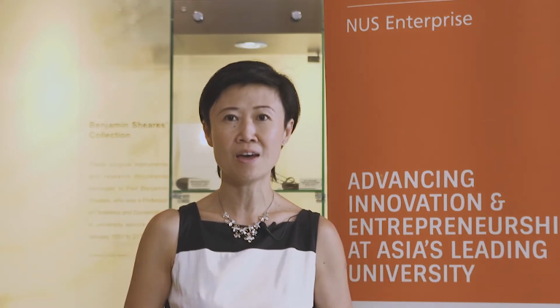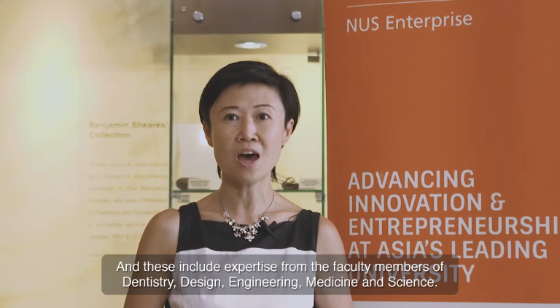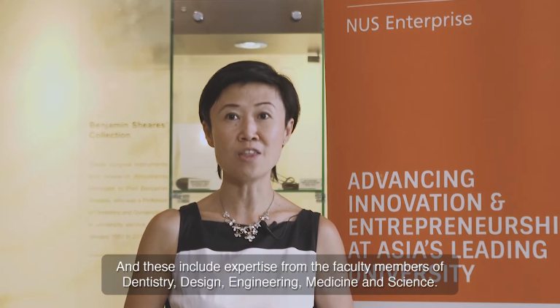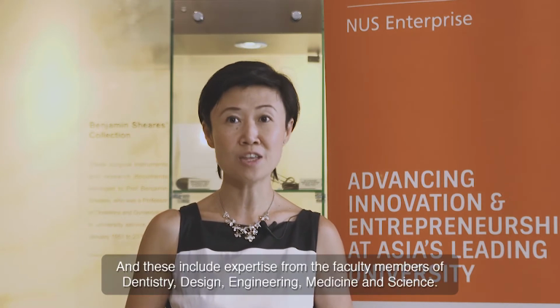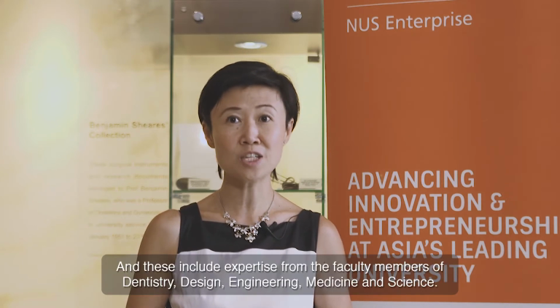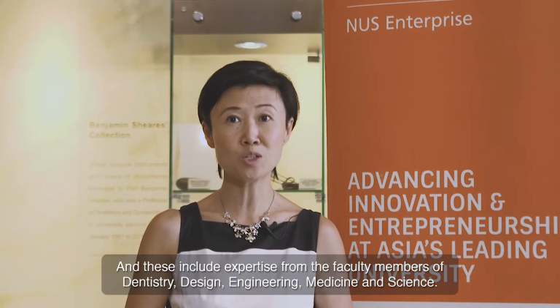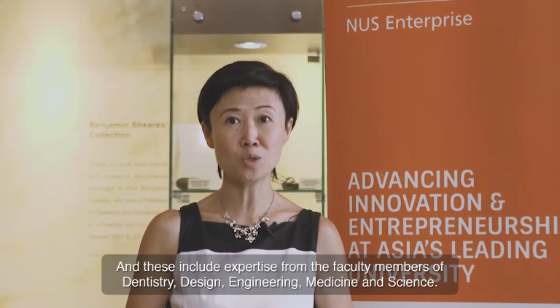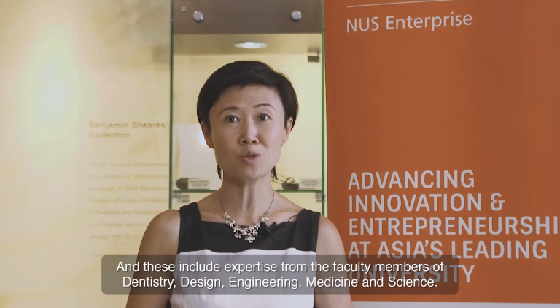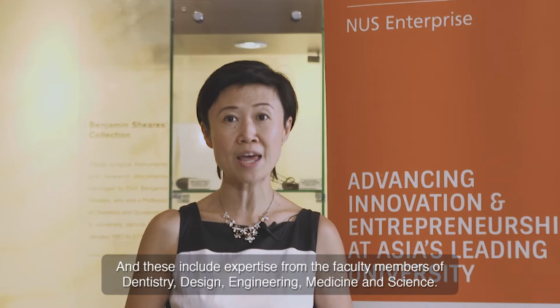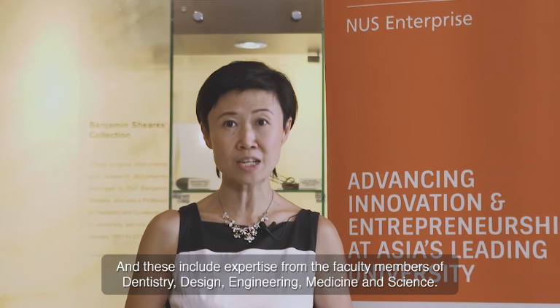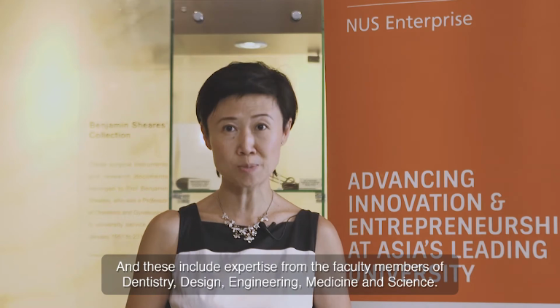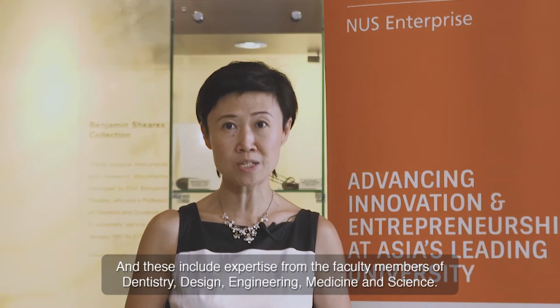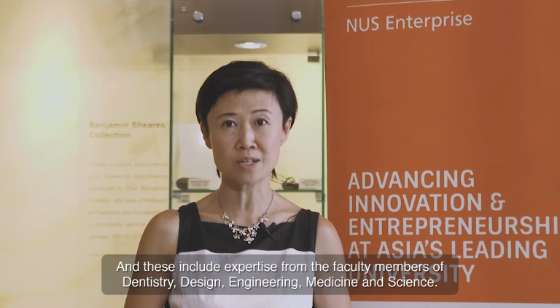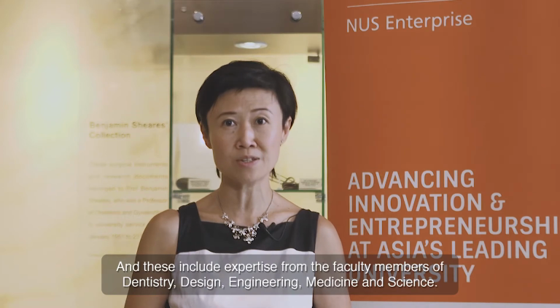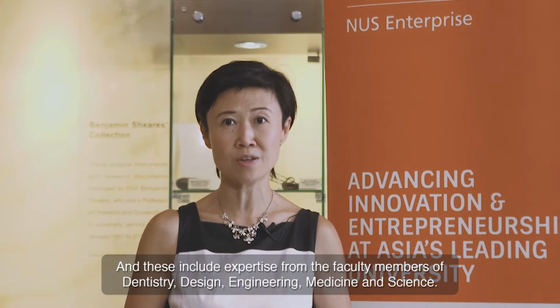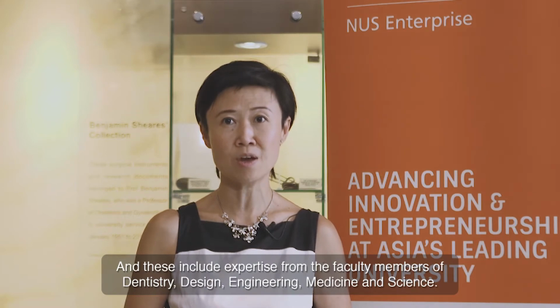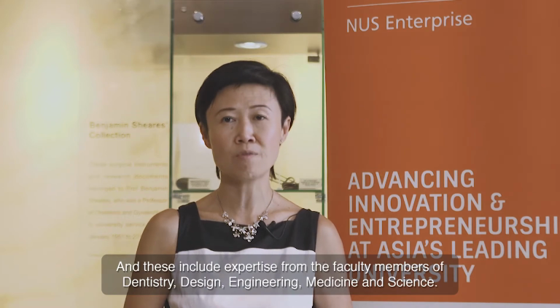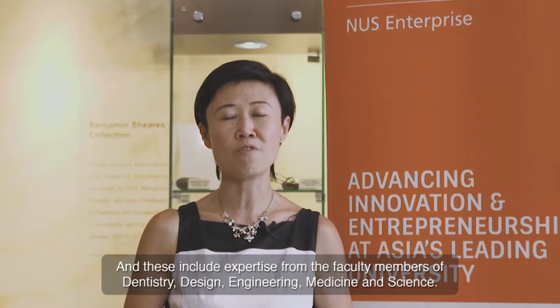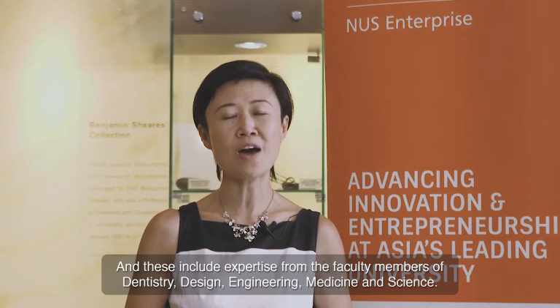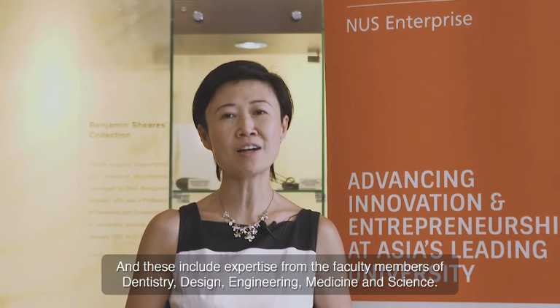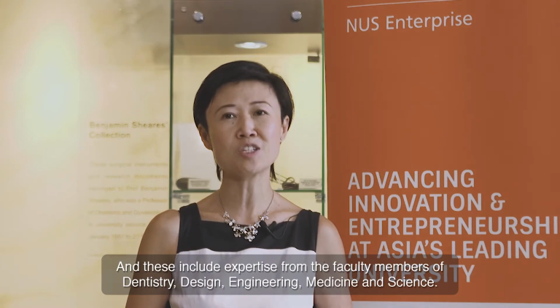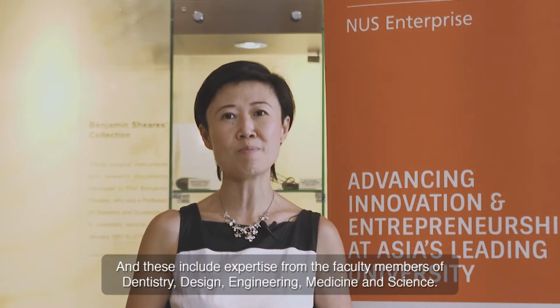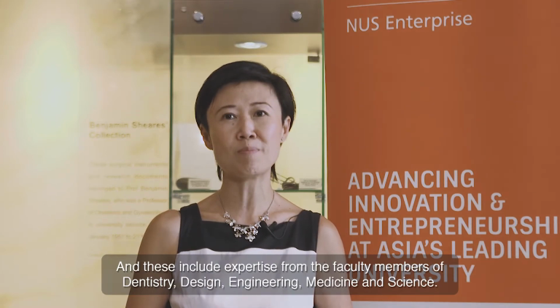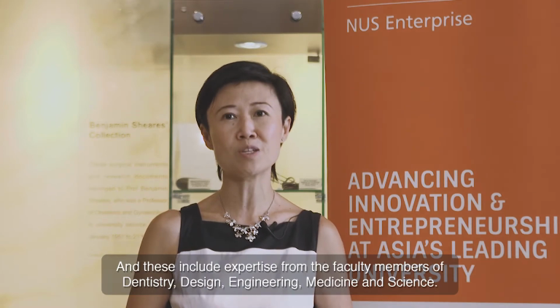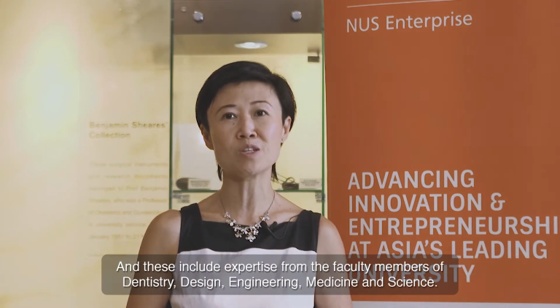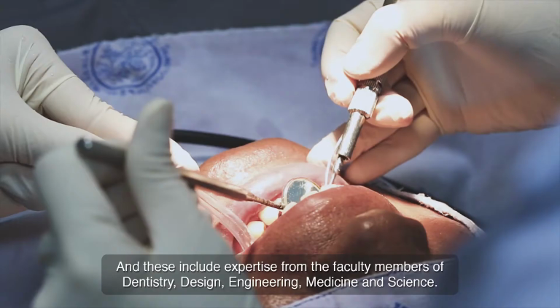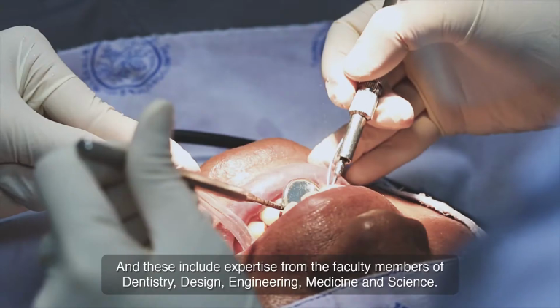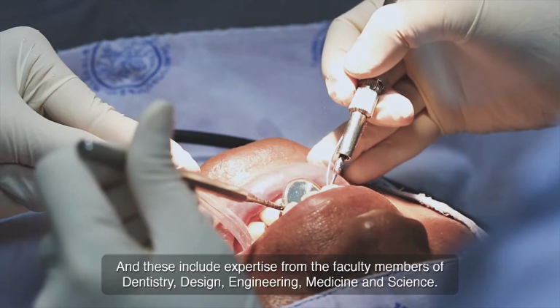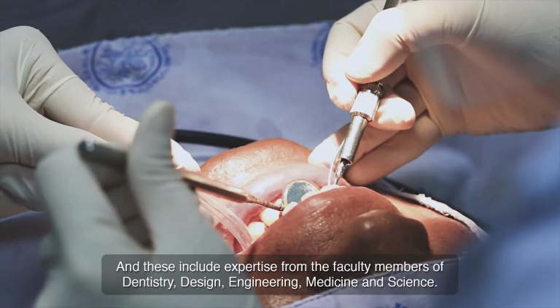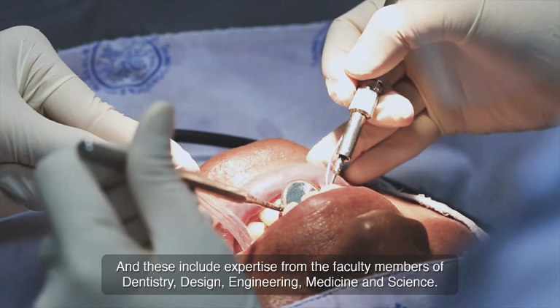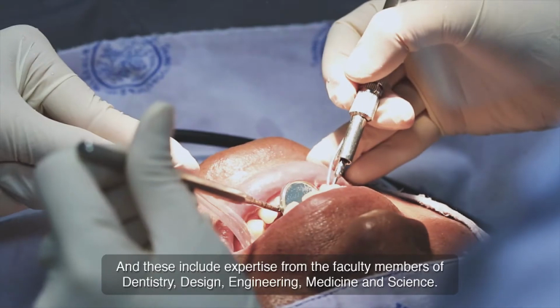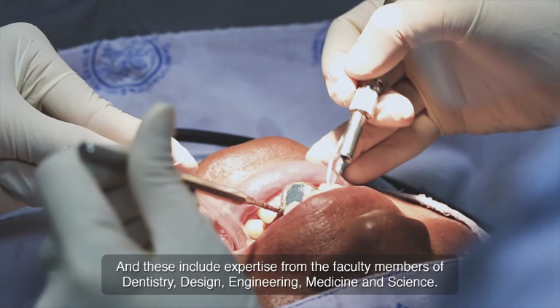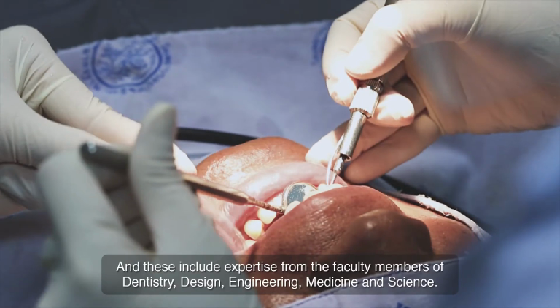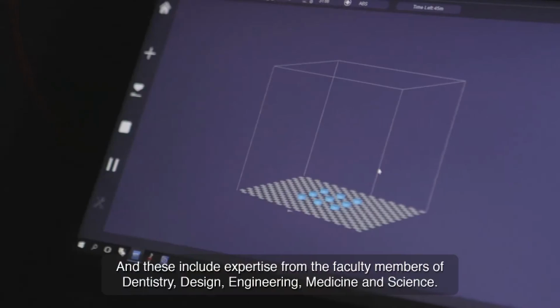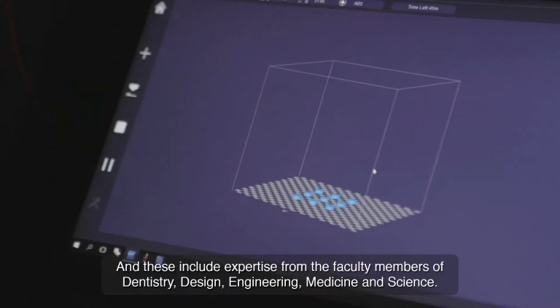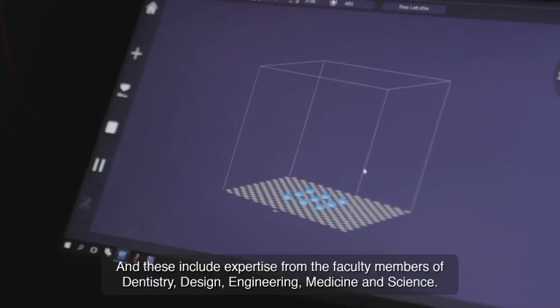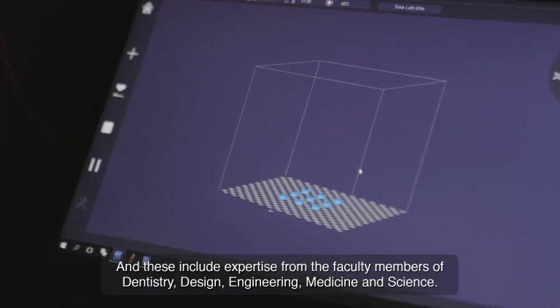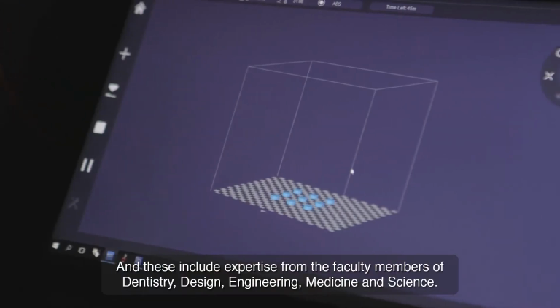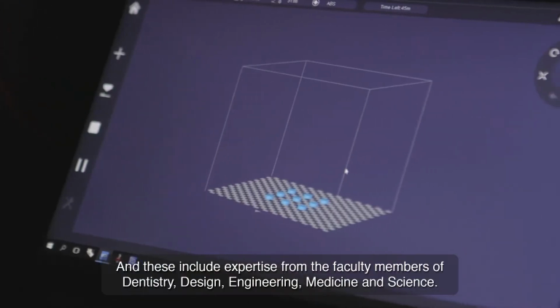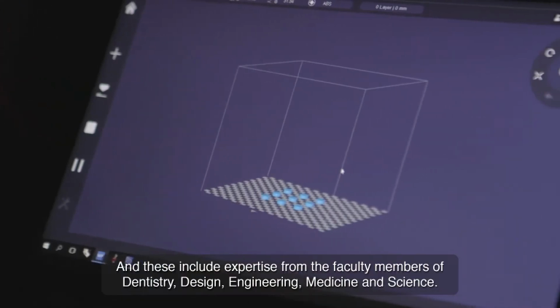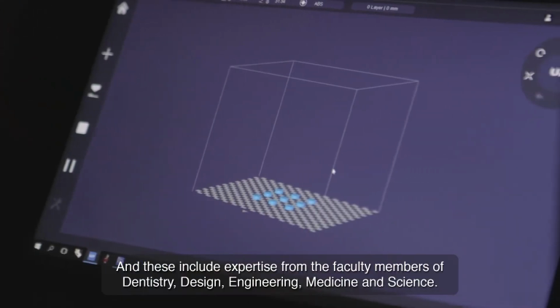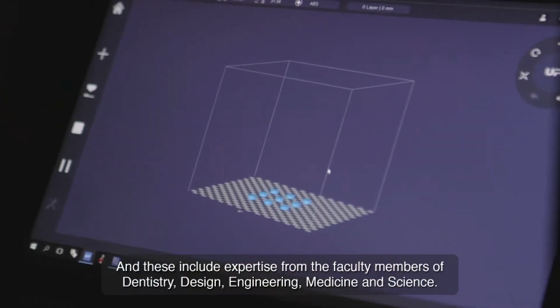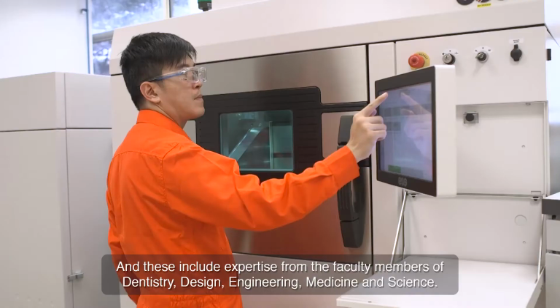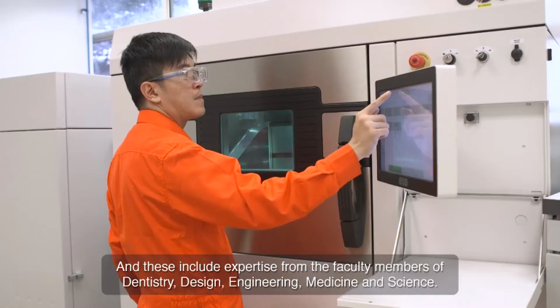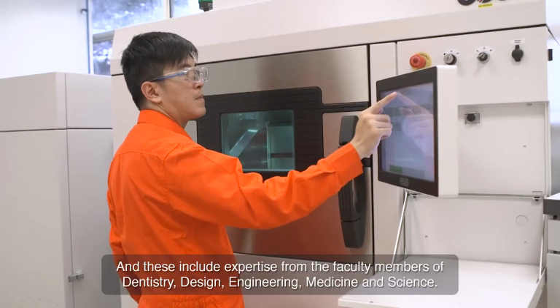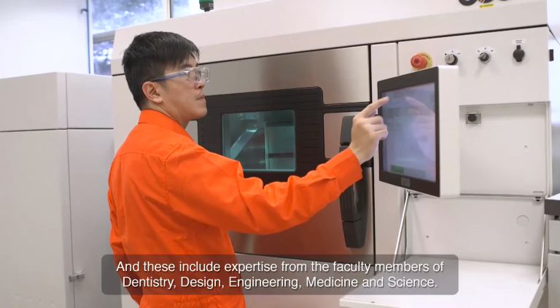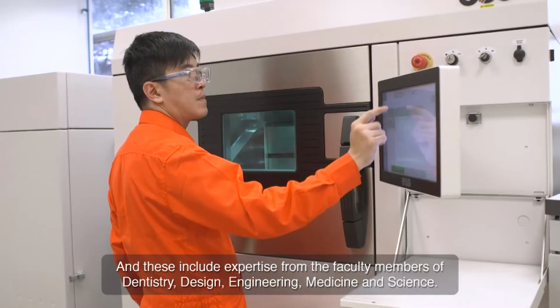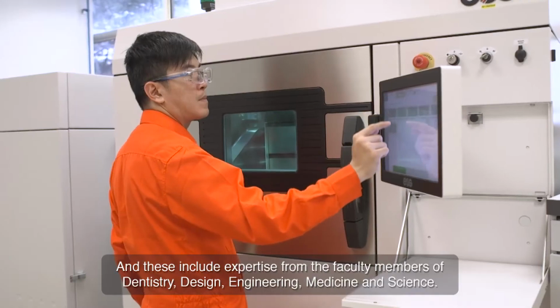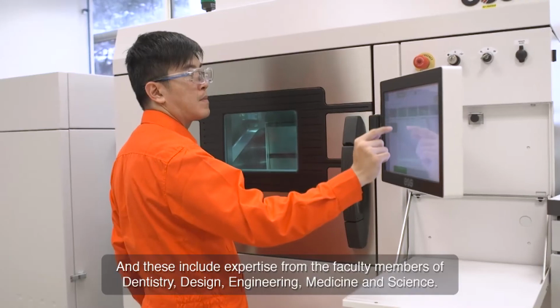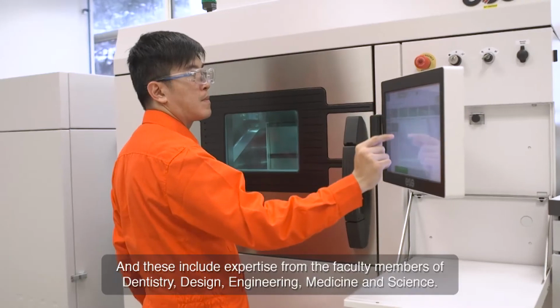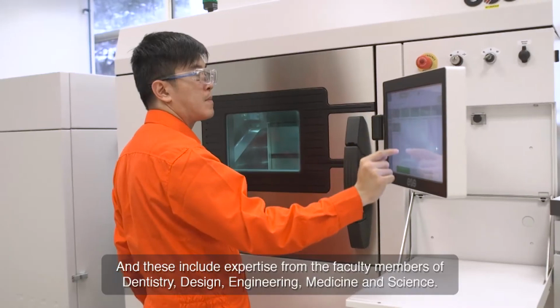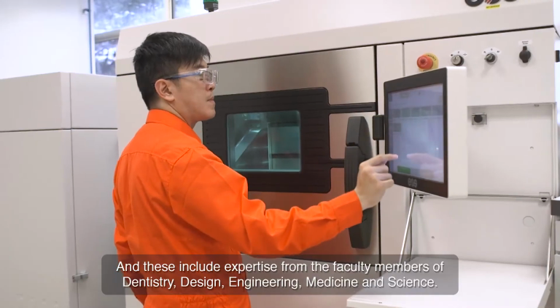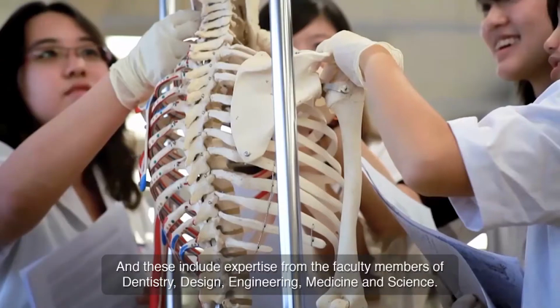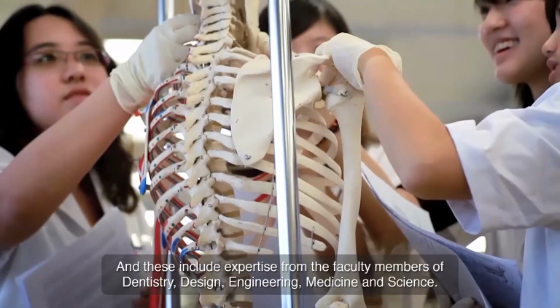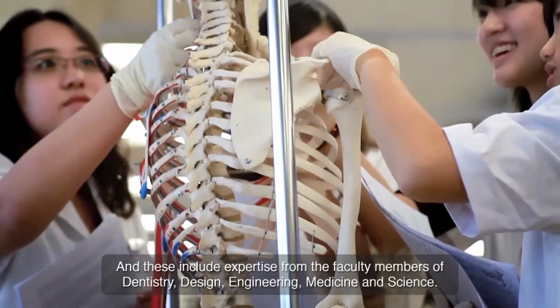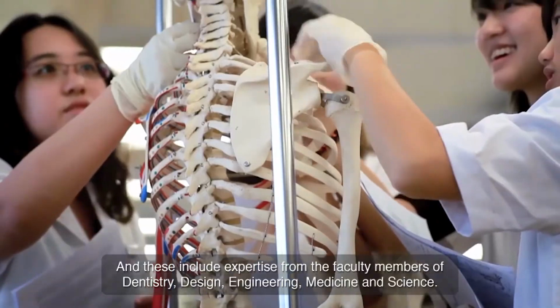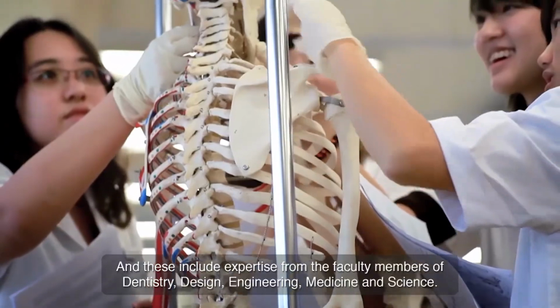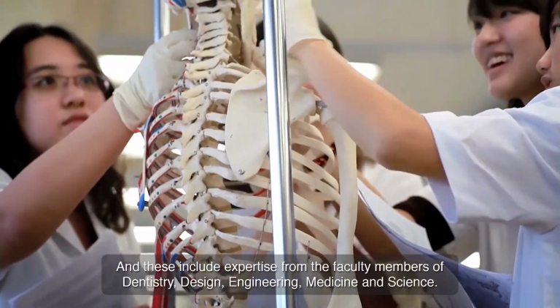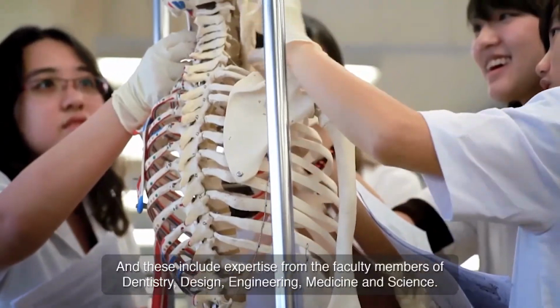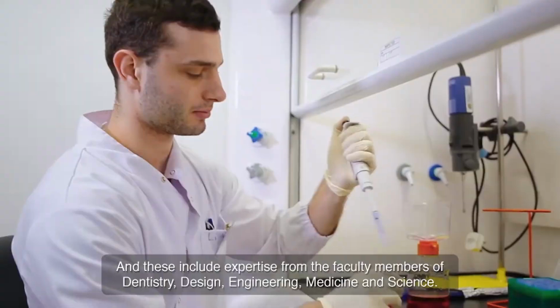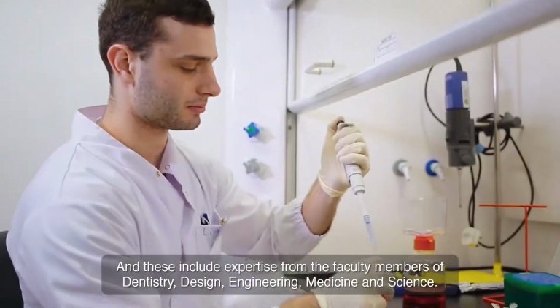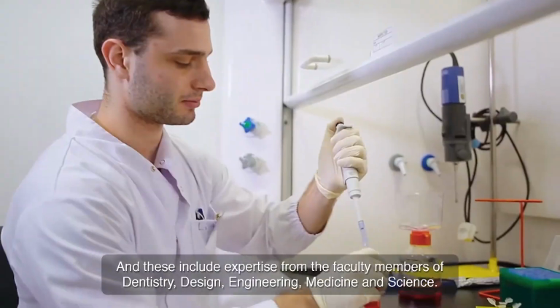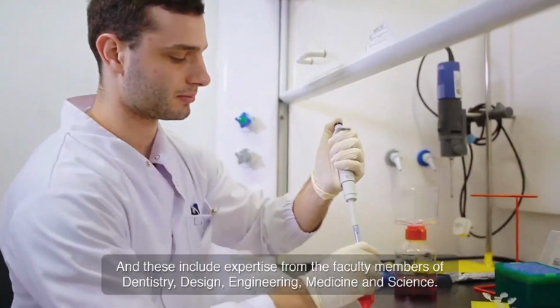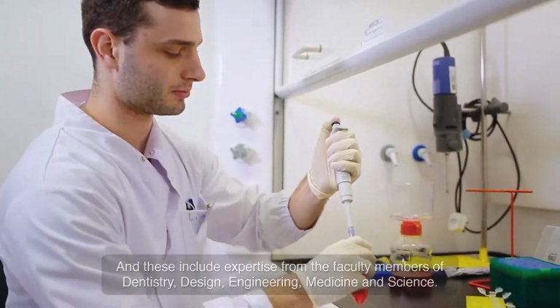And this includes expertise from faculty members of dentistry, design, engineering, medicine and science.